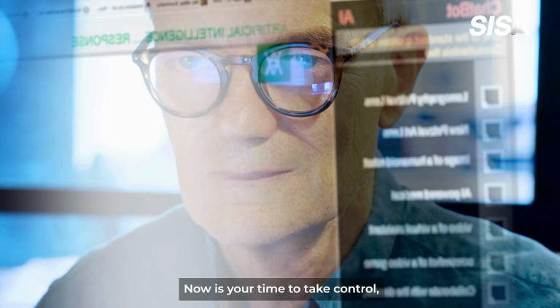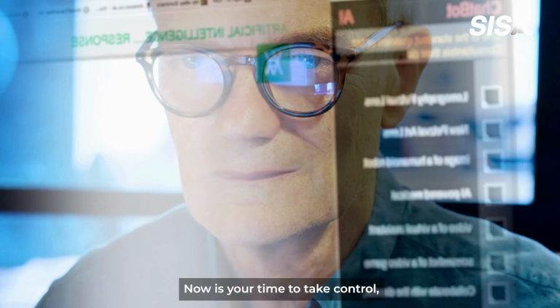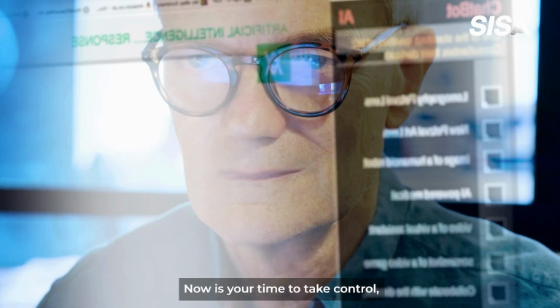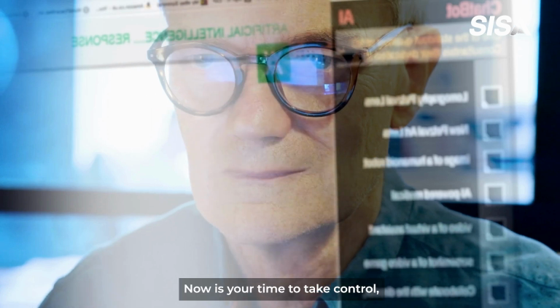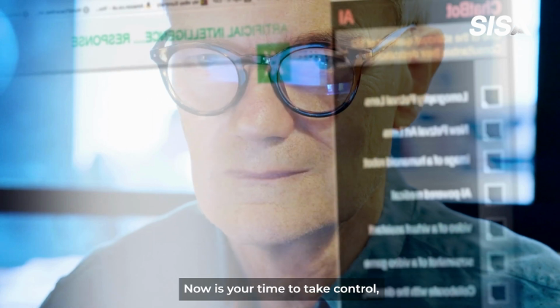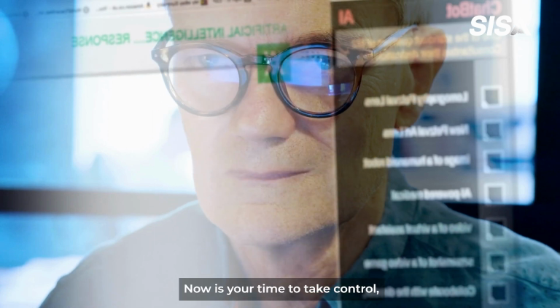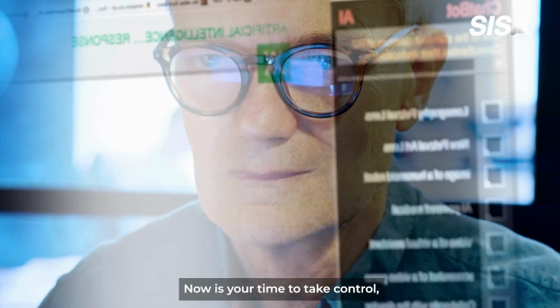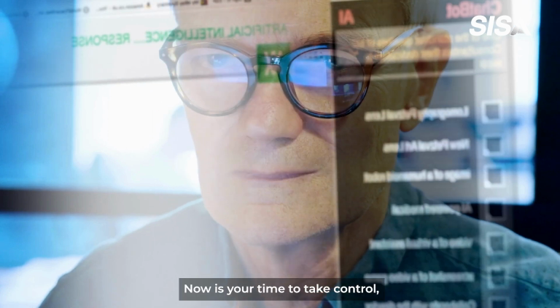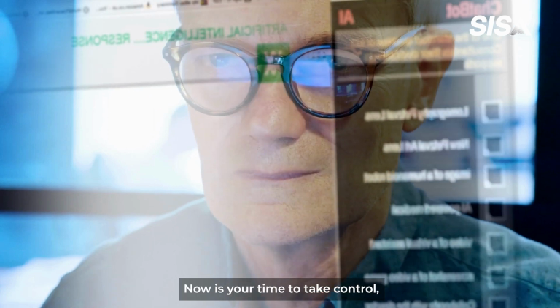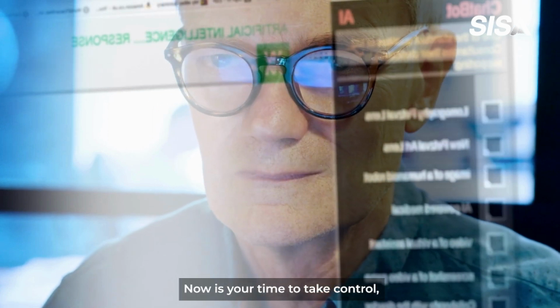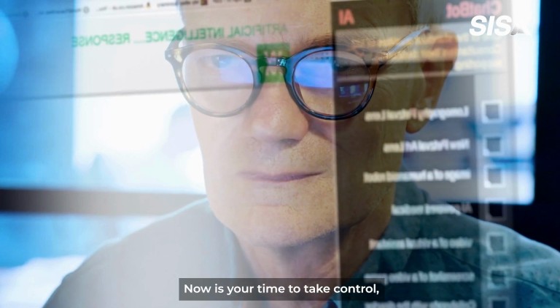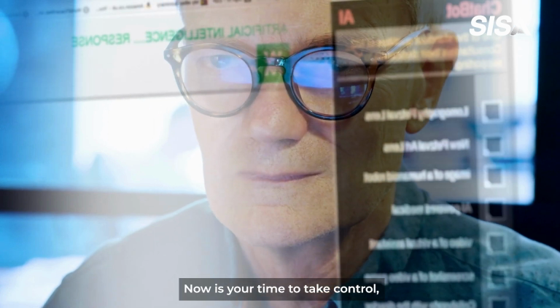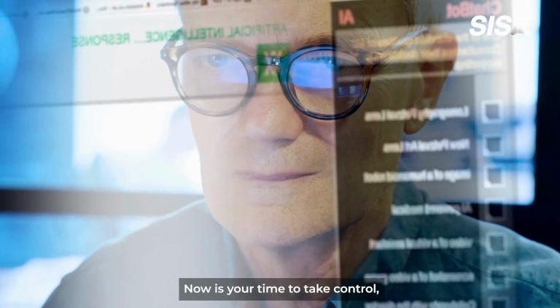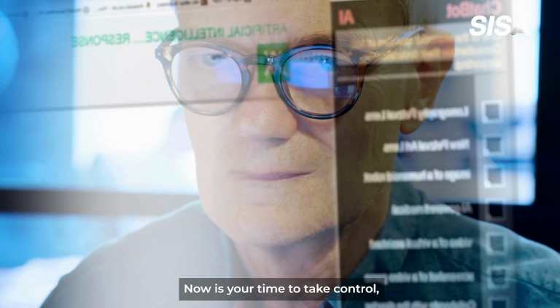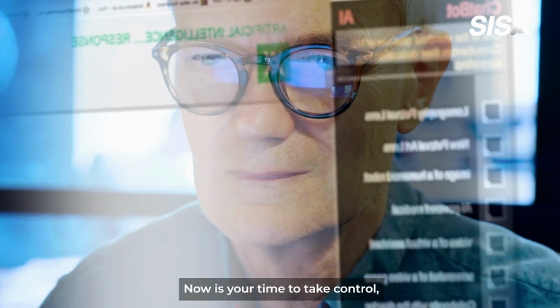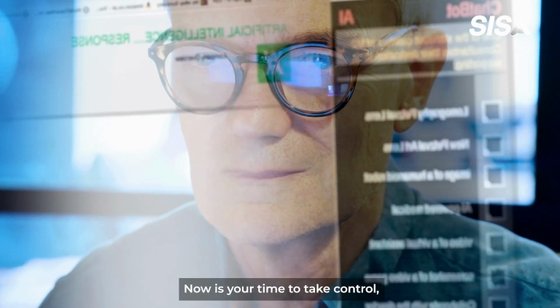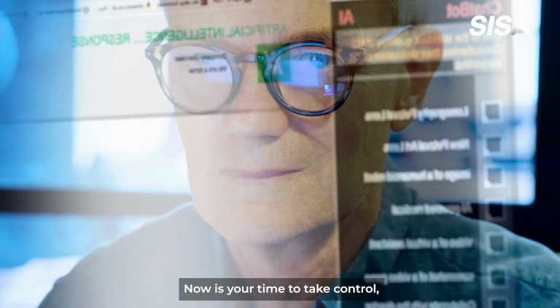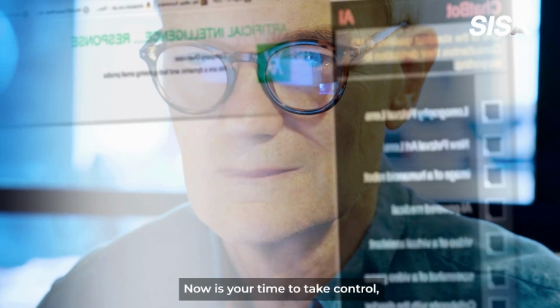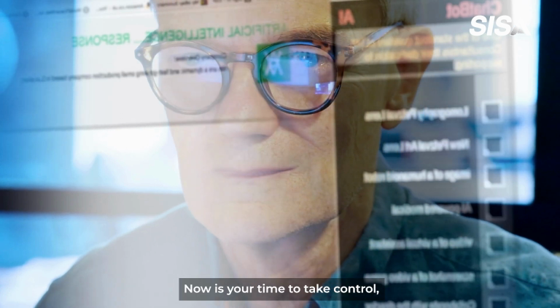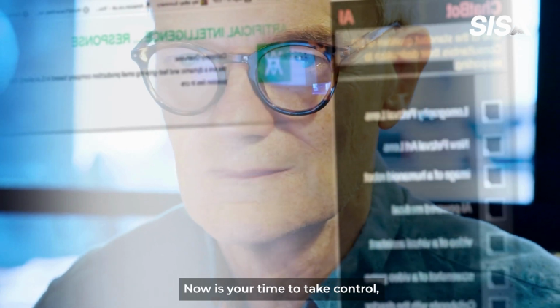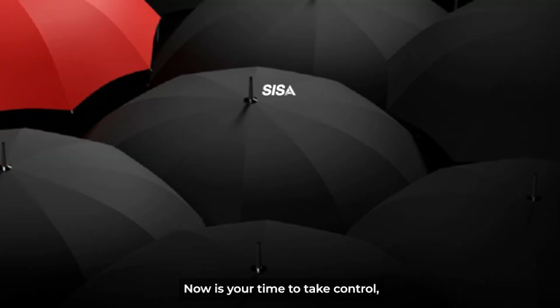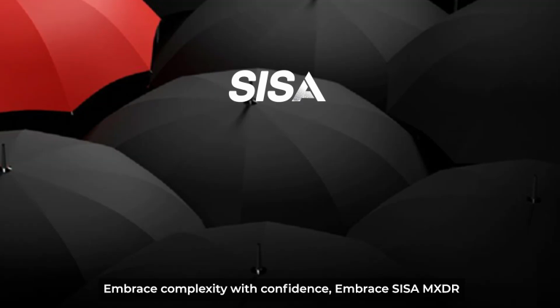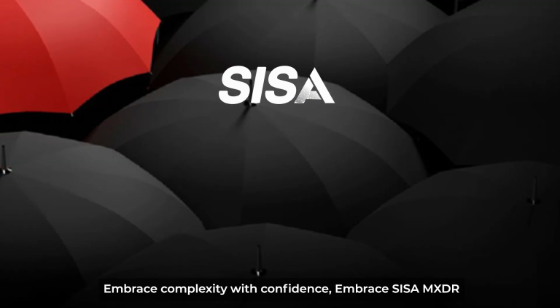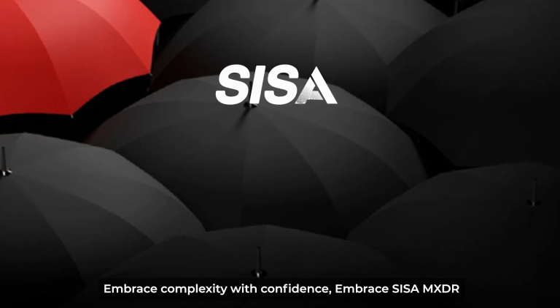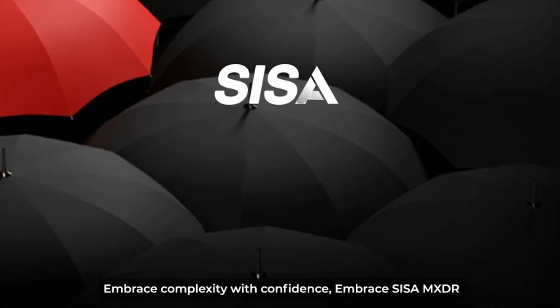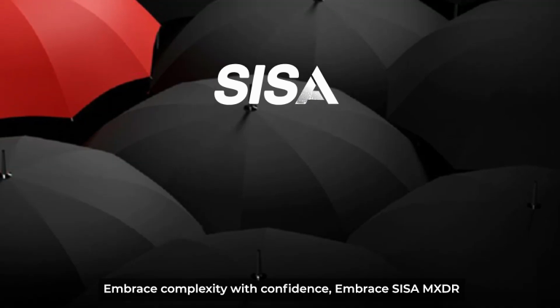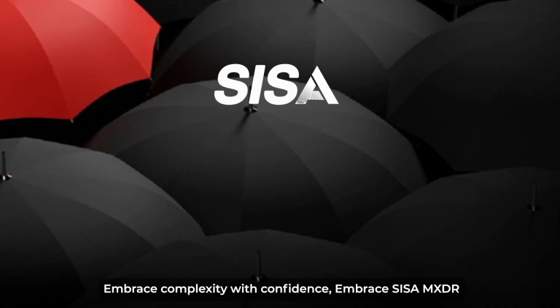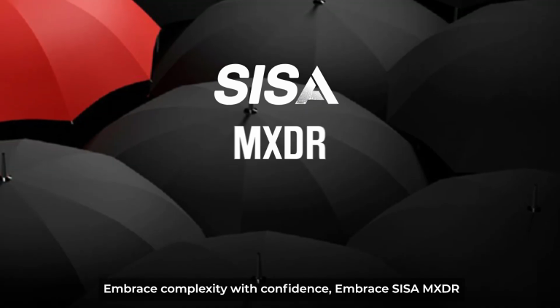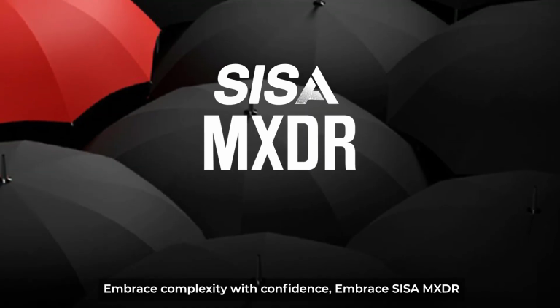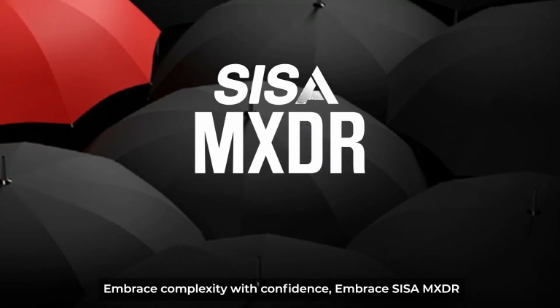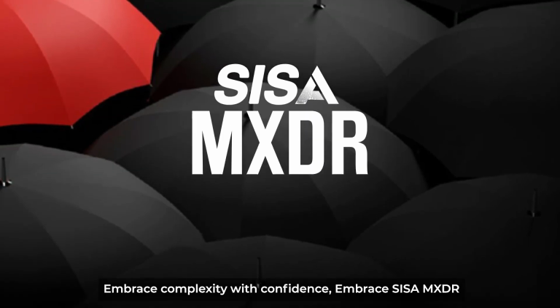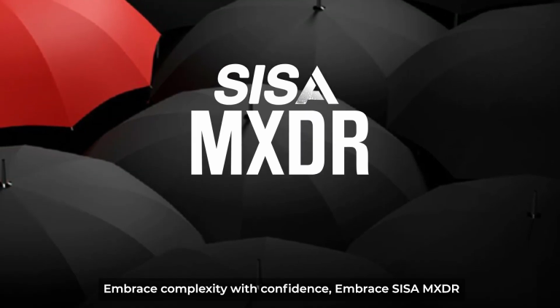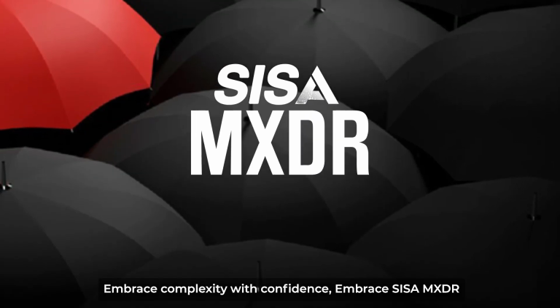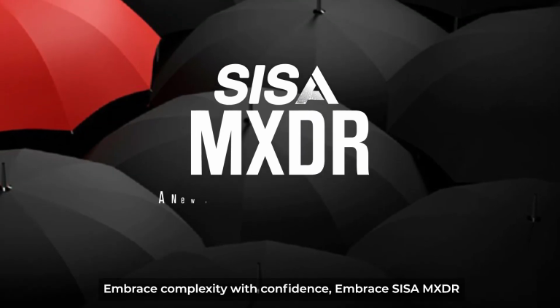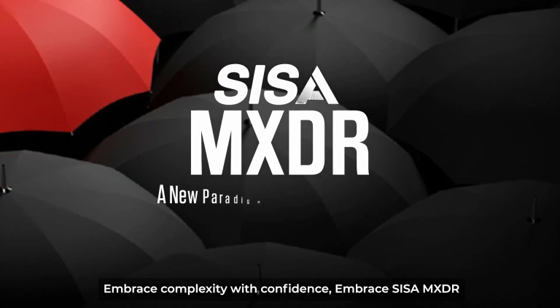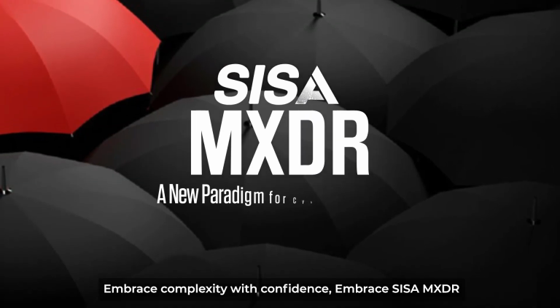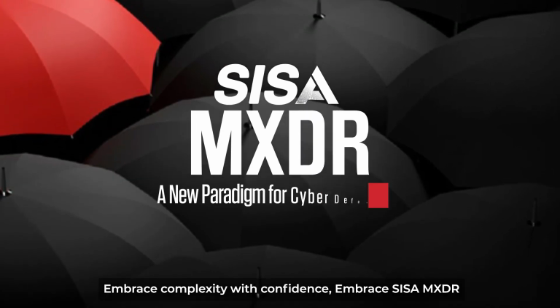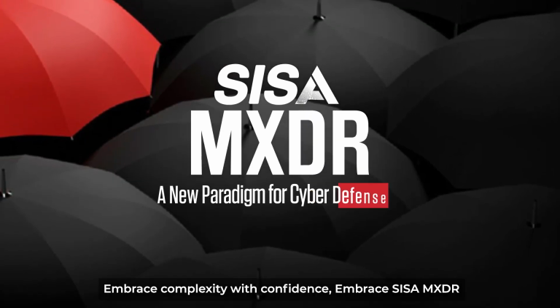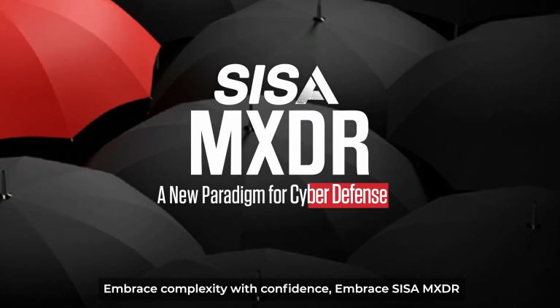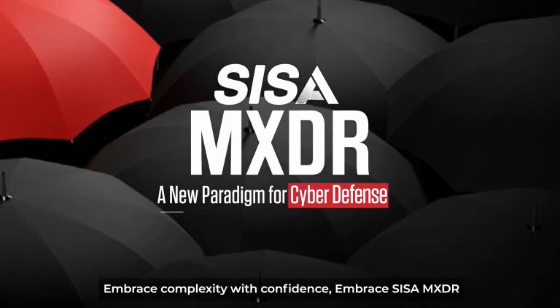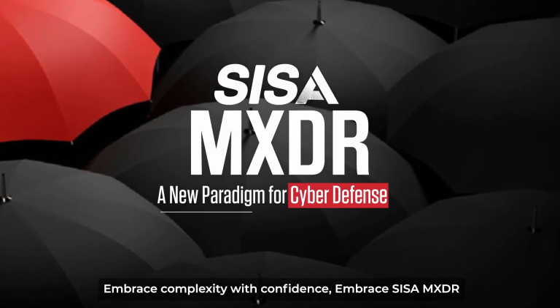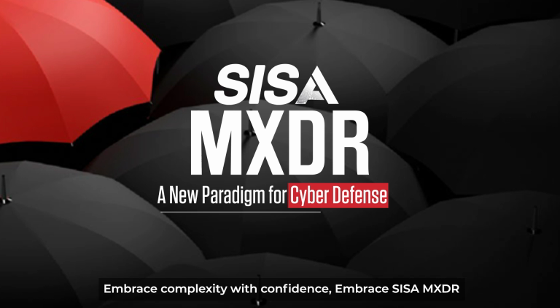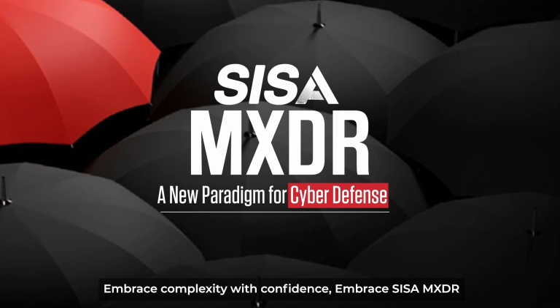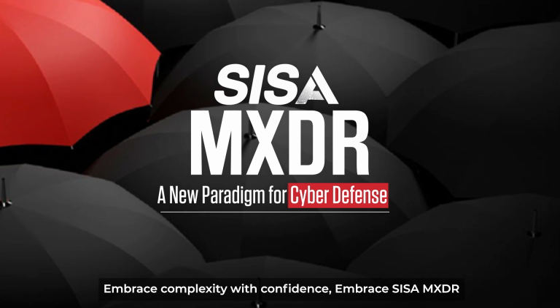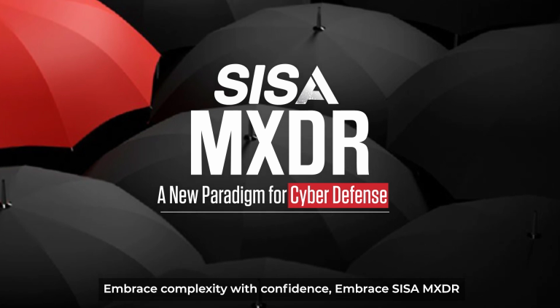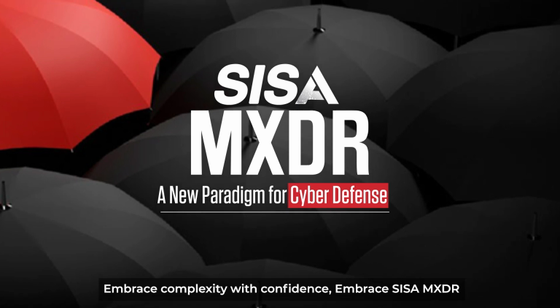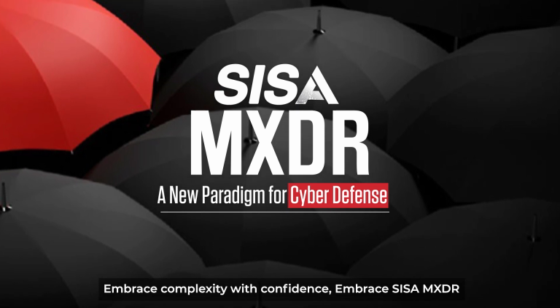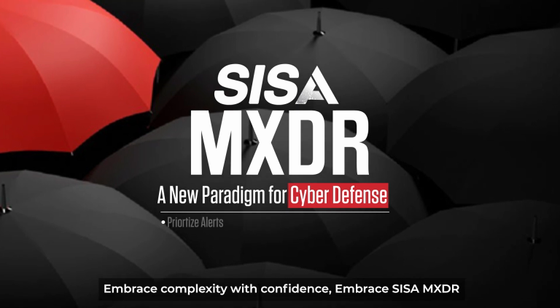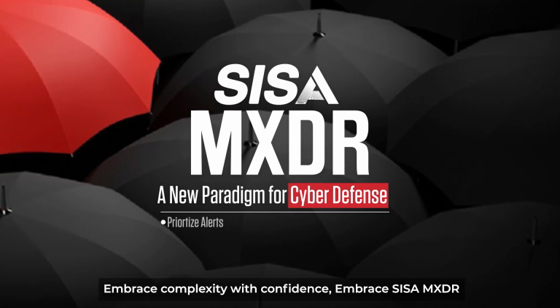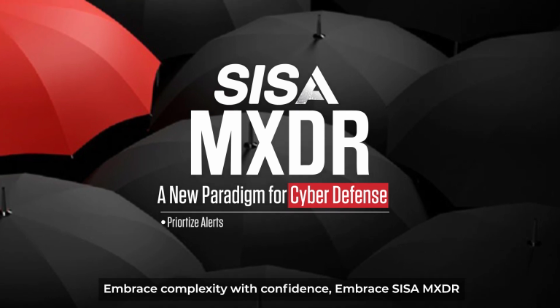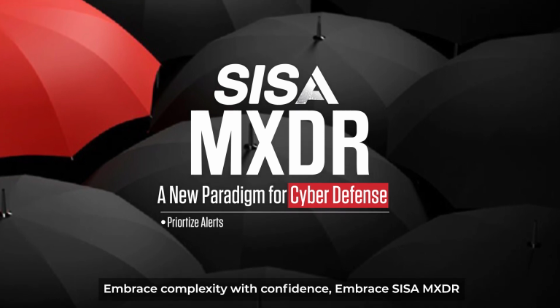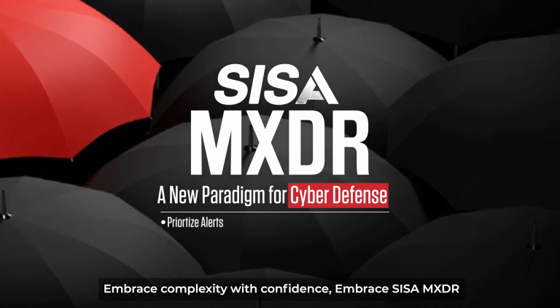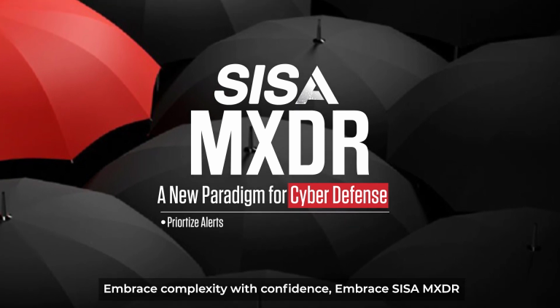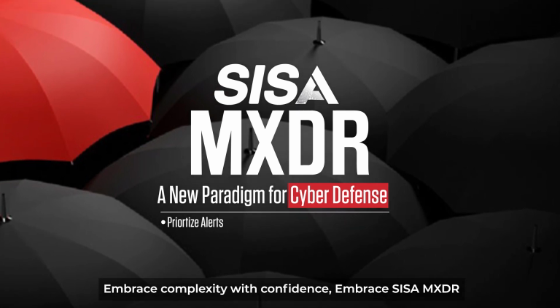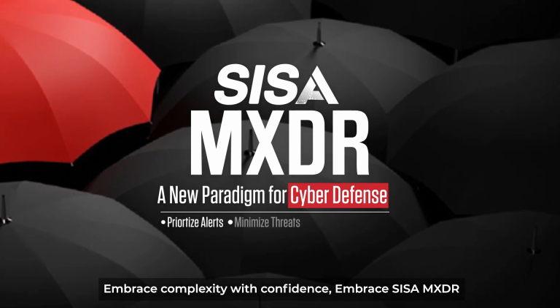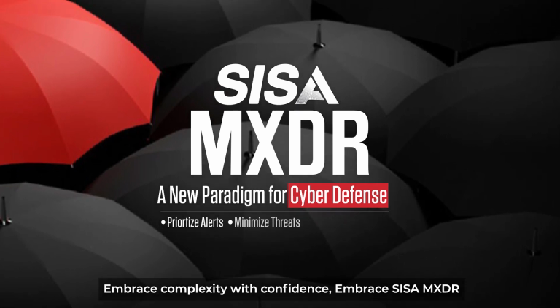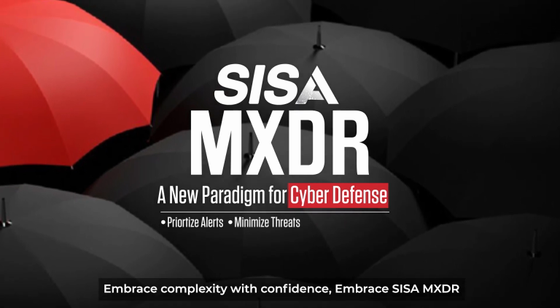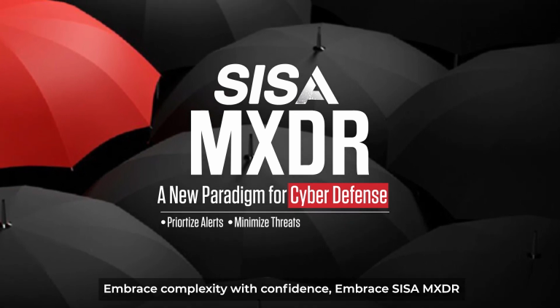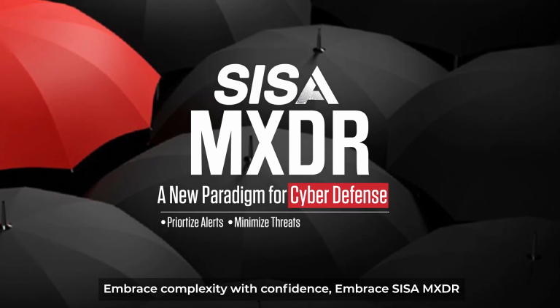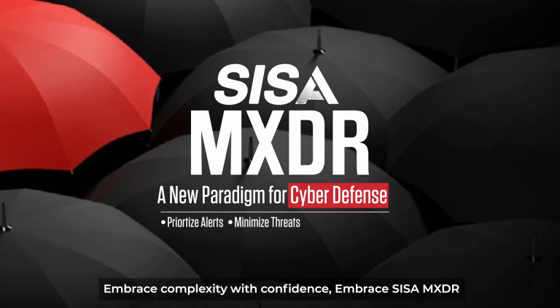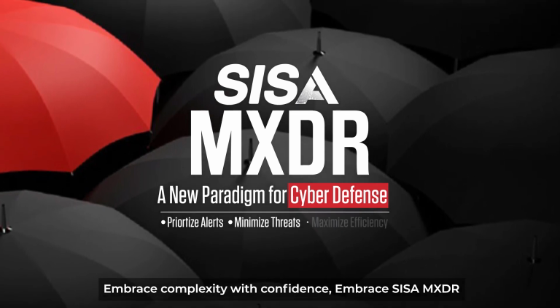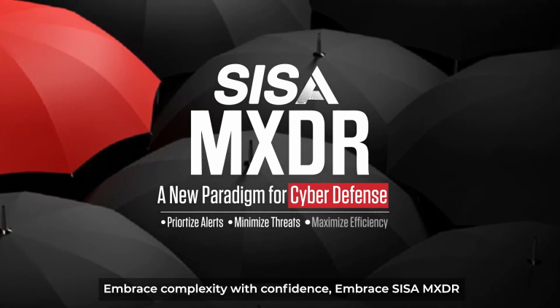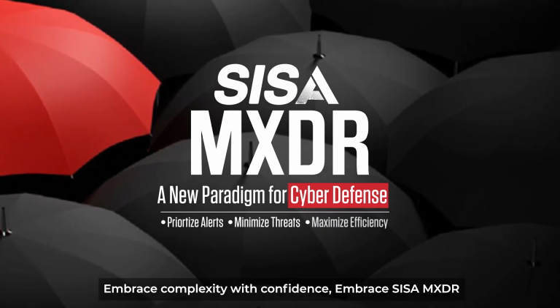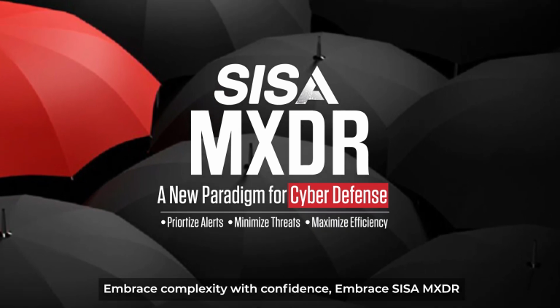Now is your time to take control. Embrace complexity with confidence. Embrace CISA MXDR.